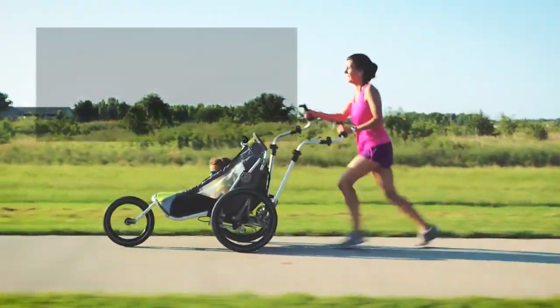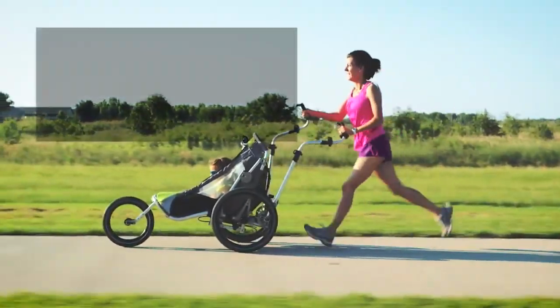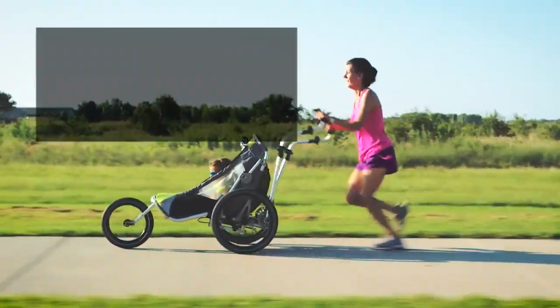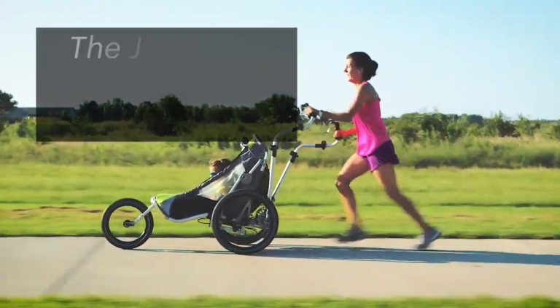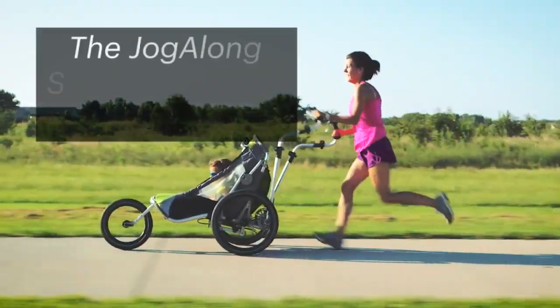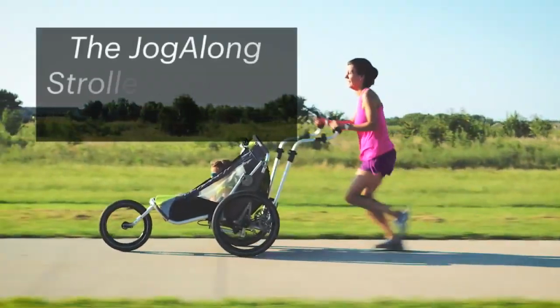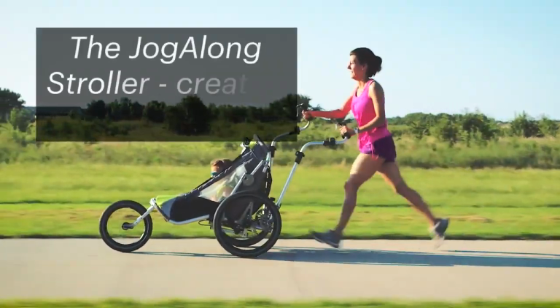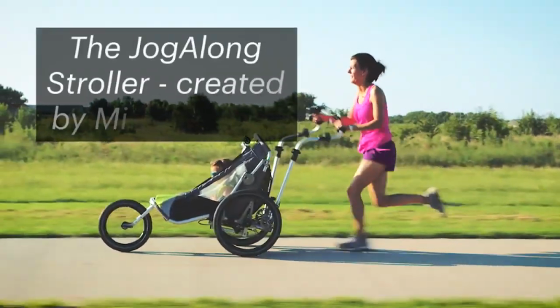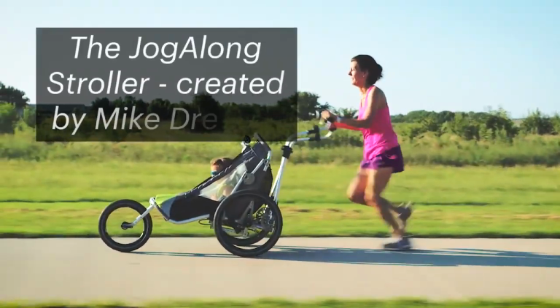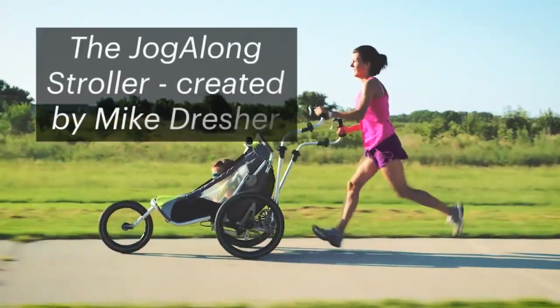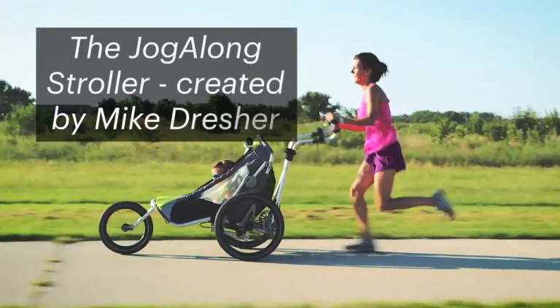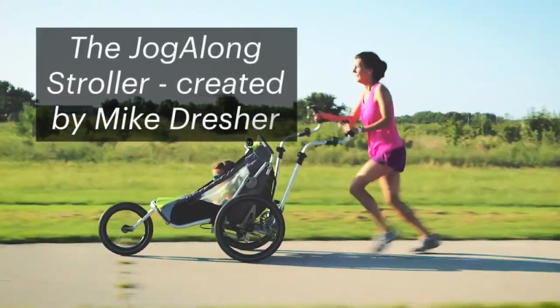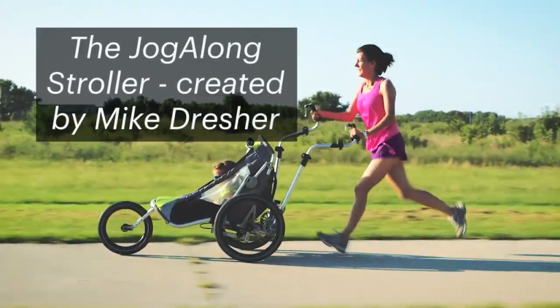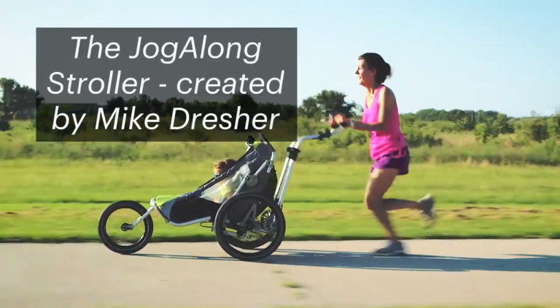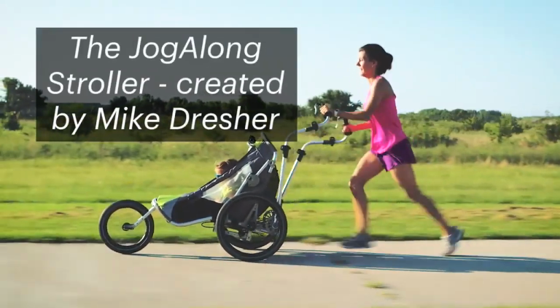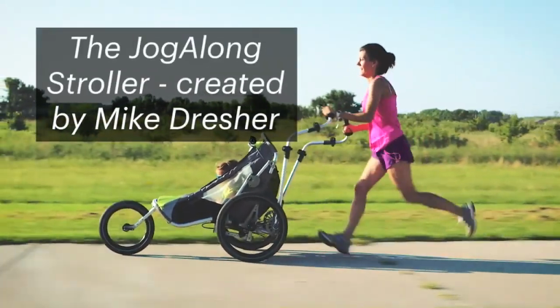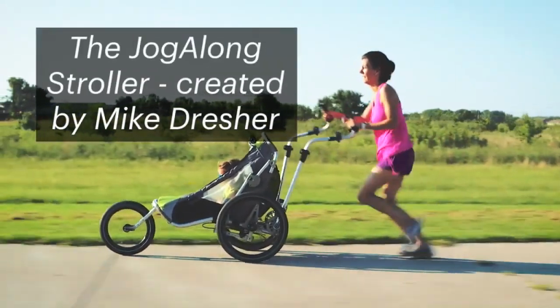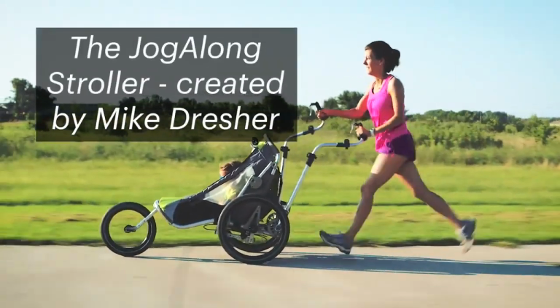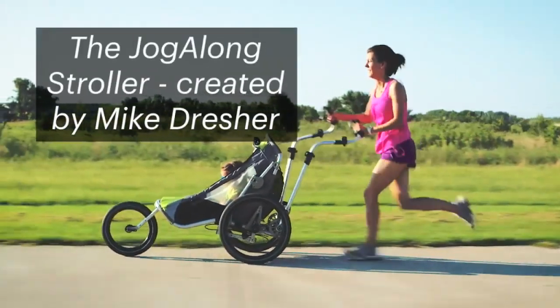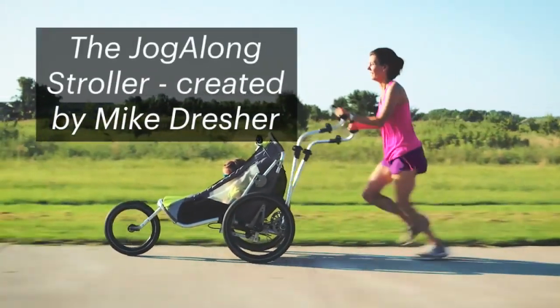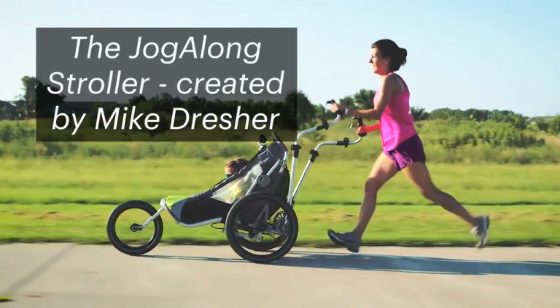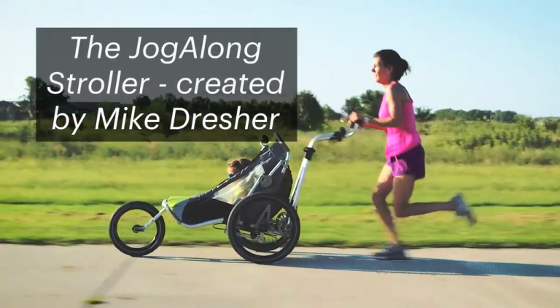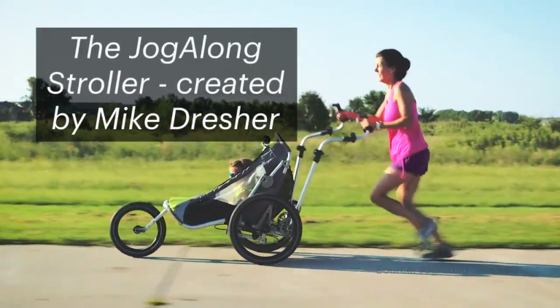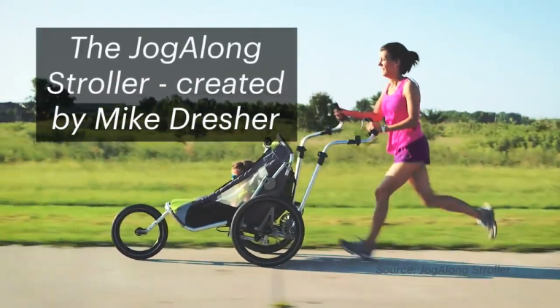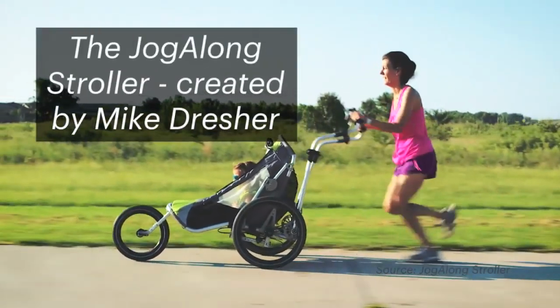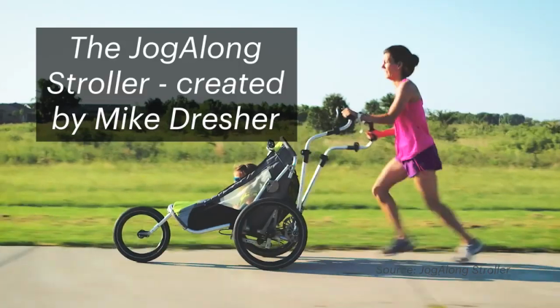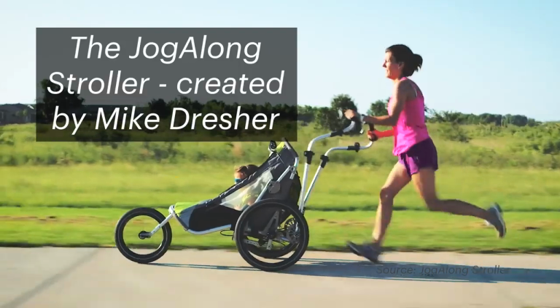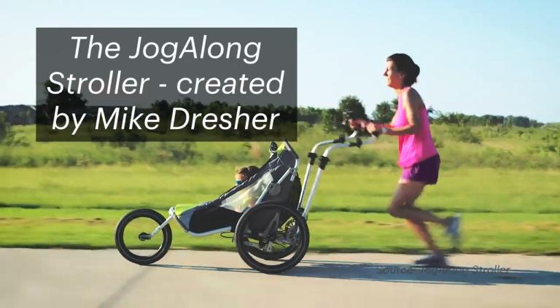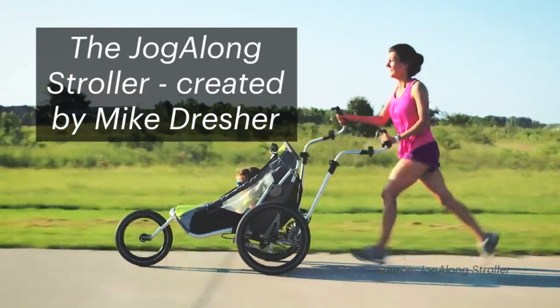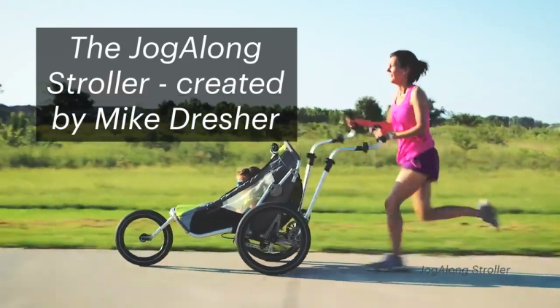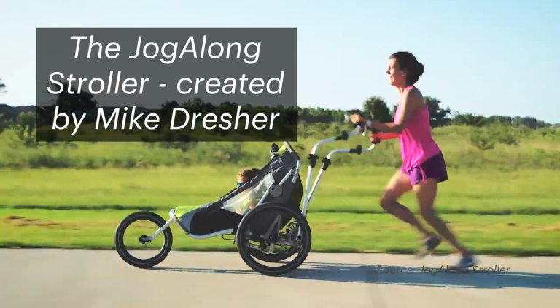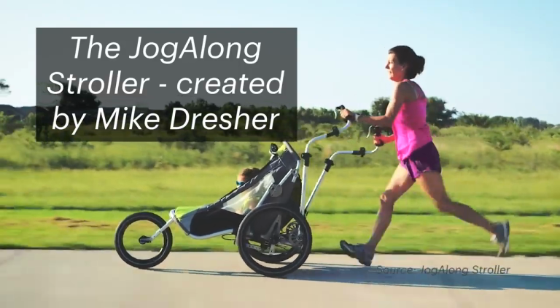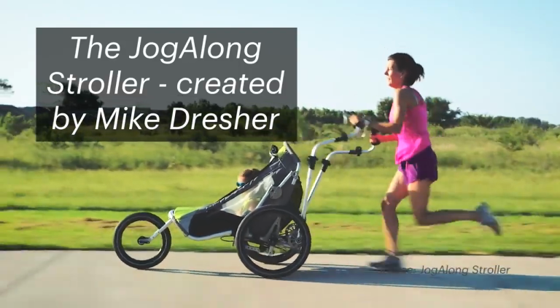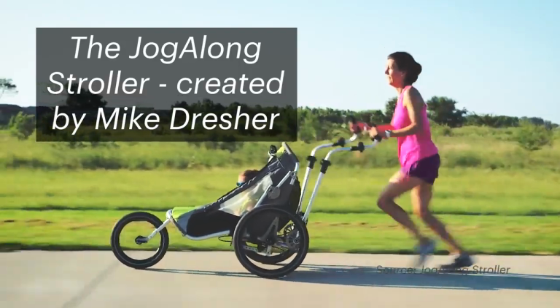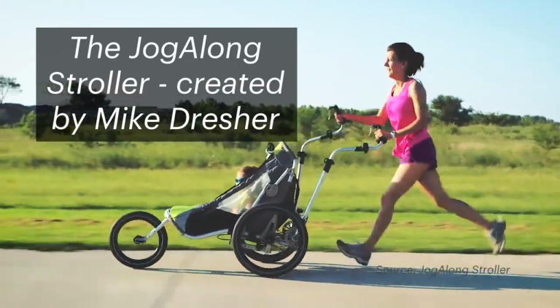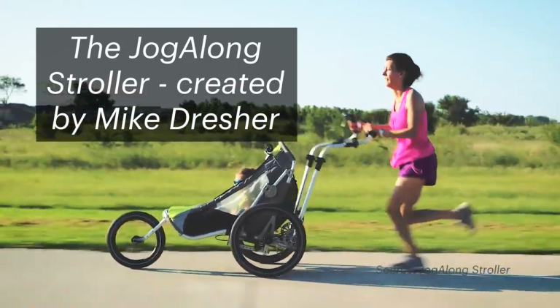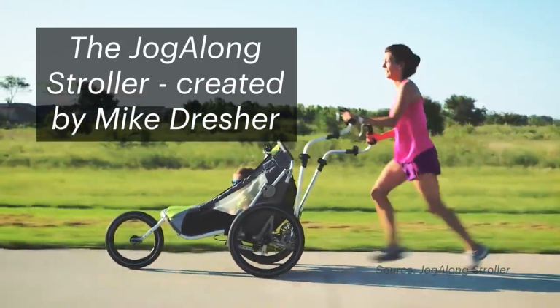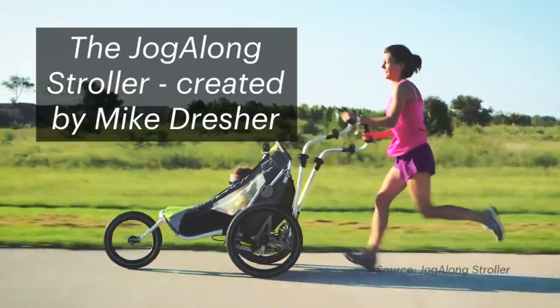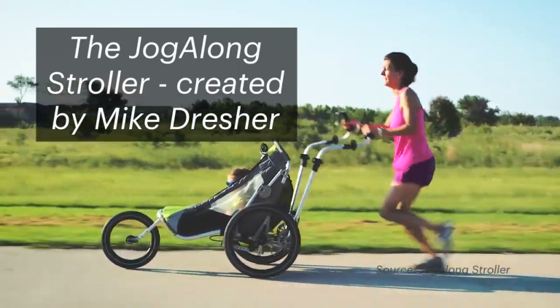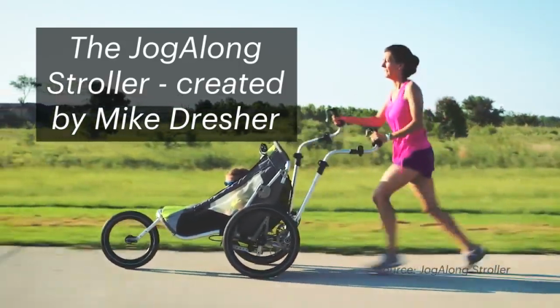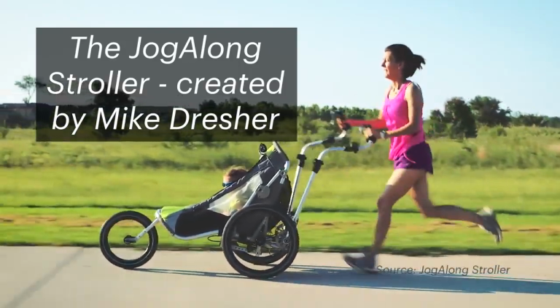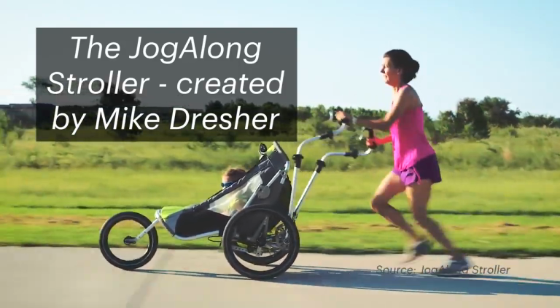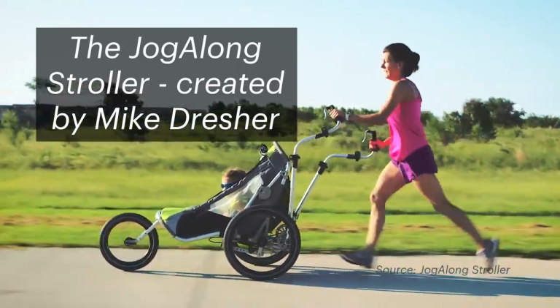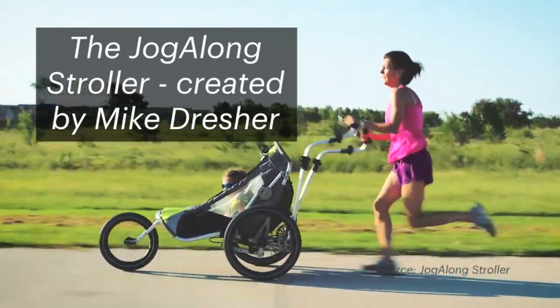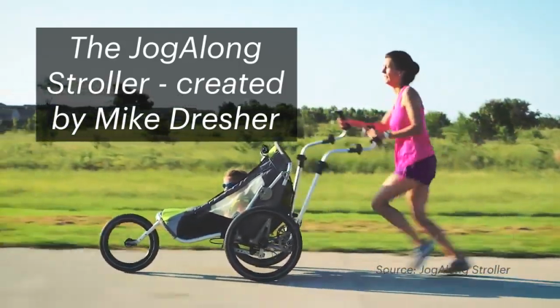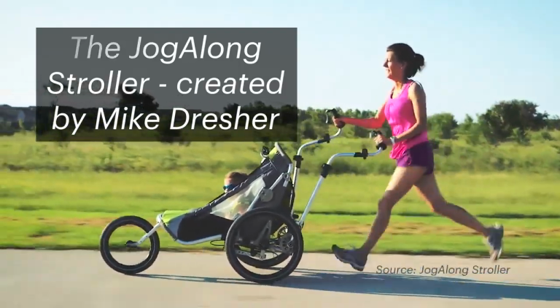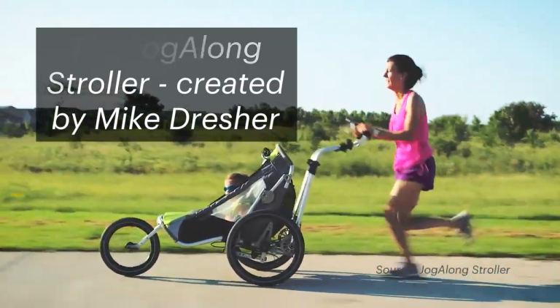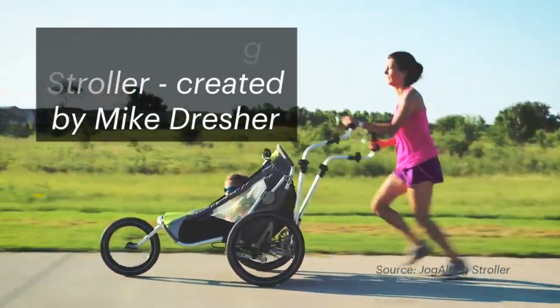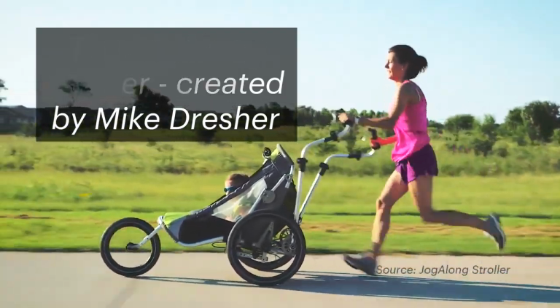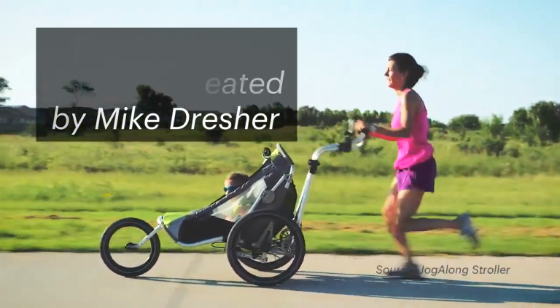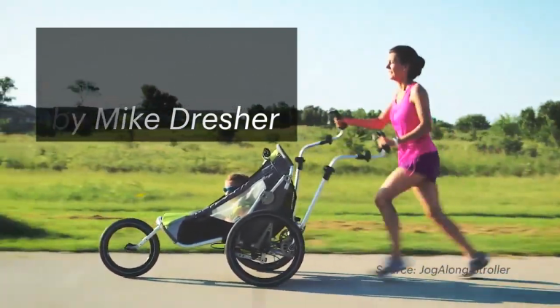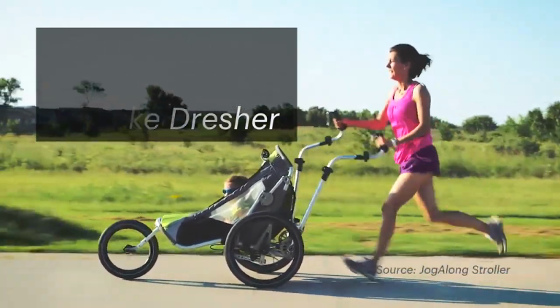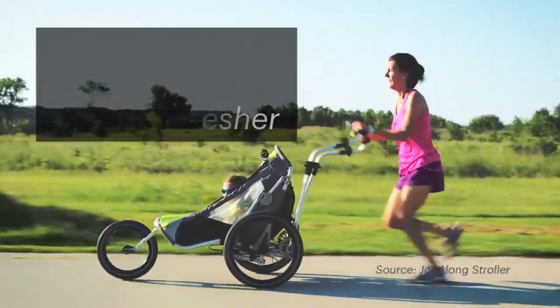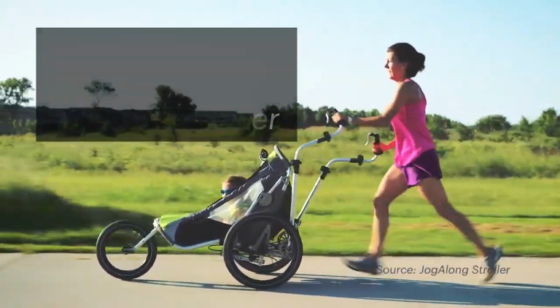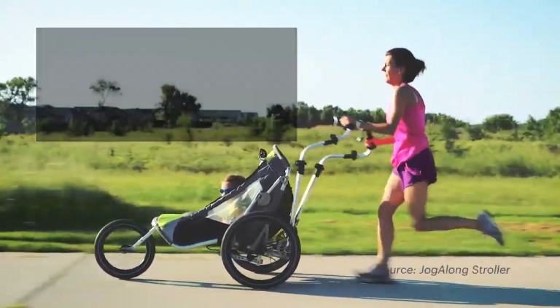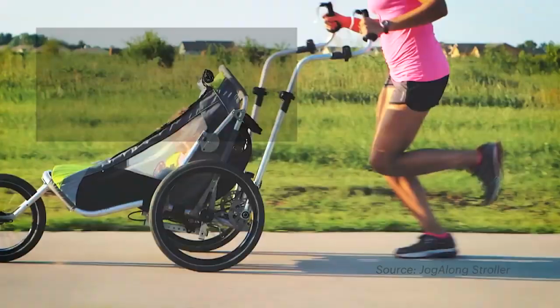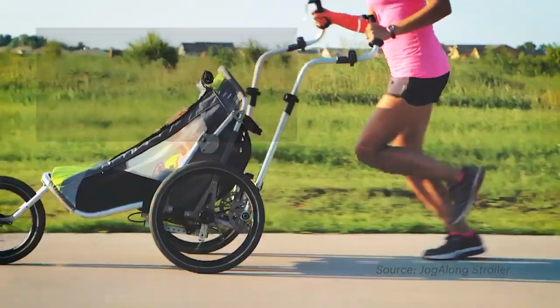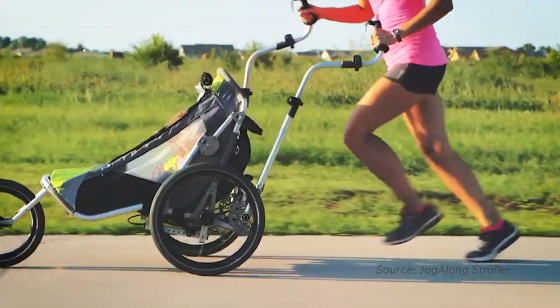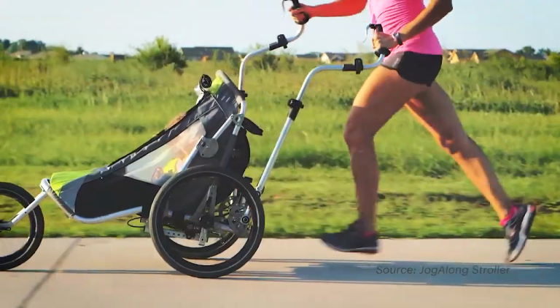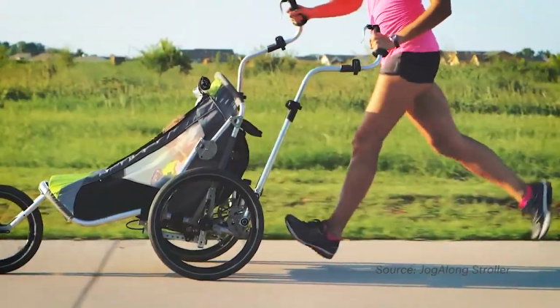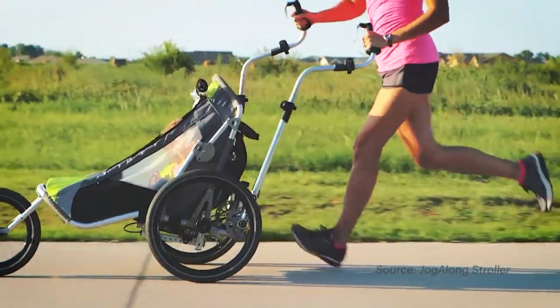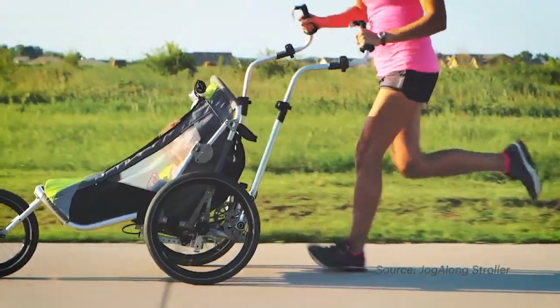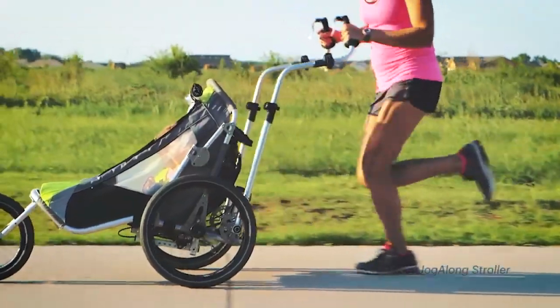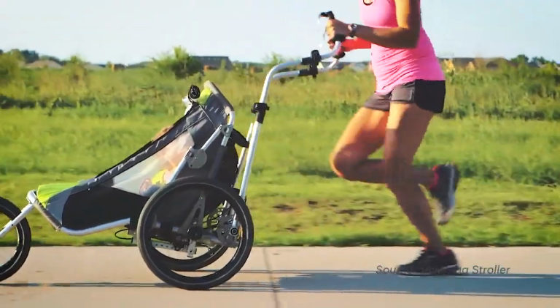We've probably had, I don't know, 10, 12, 15 prototypes. I kind of lost track, but we kept one and this is where we're at today.